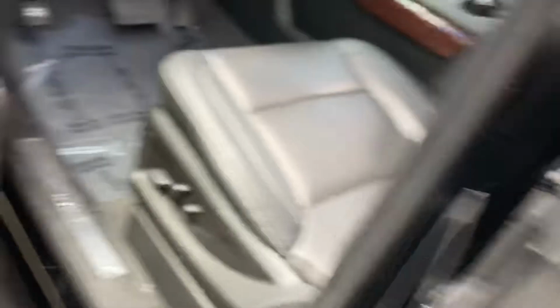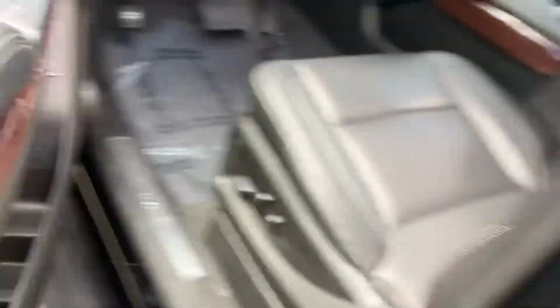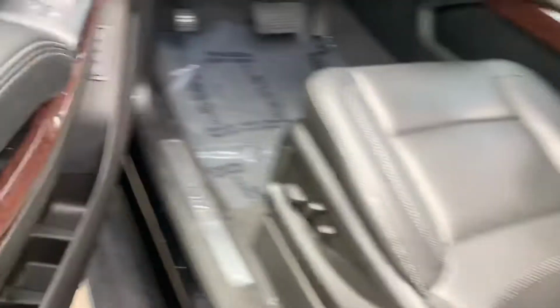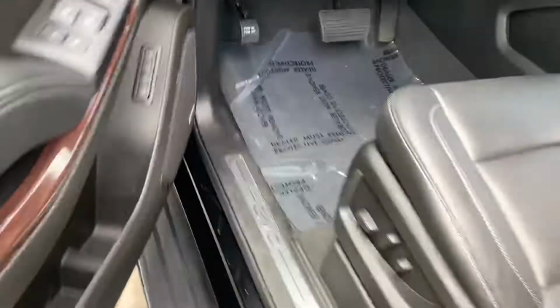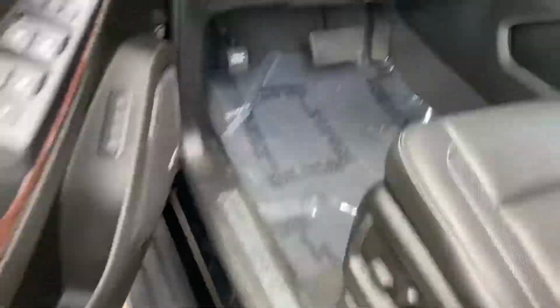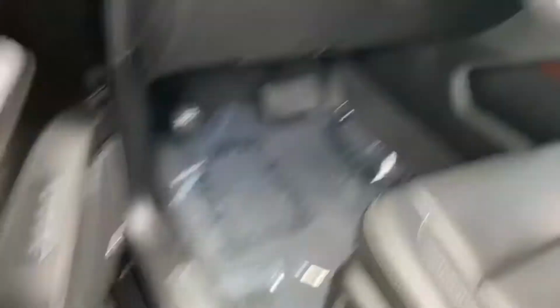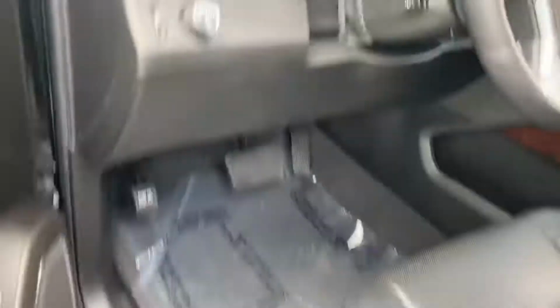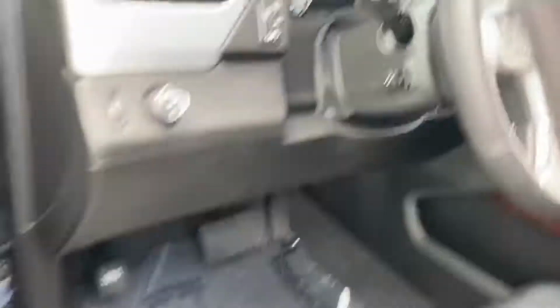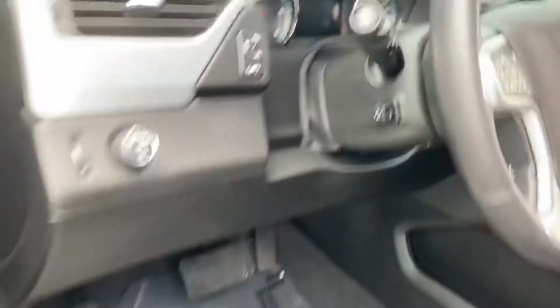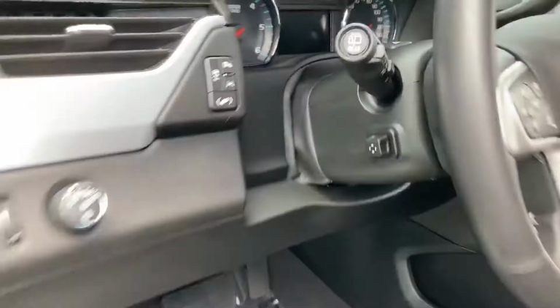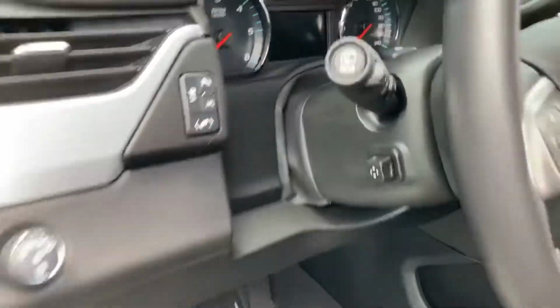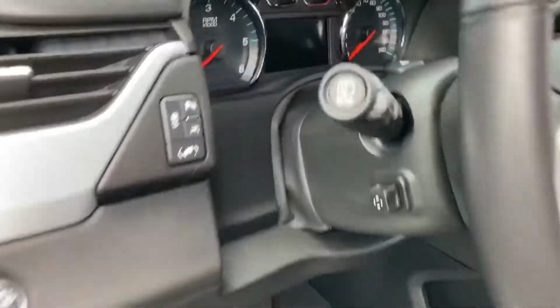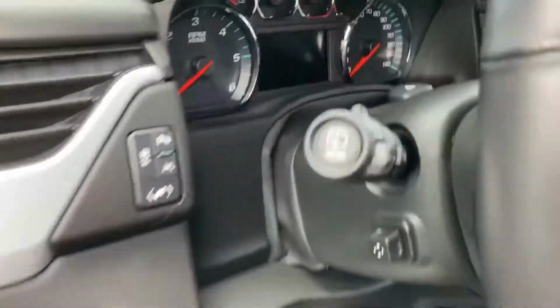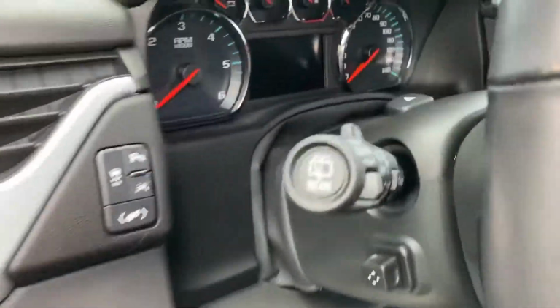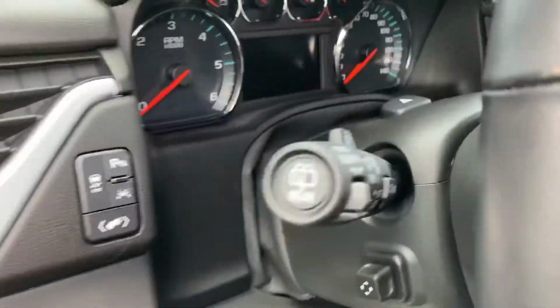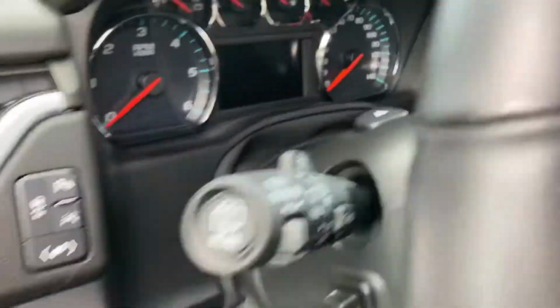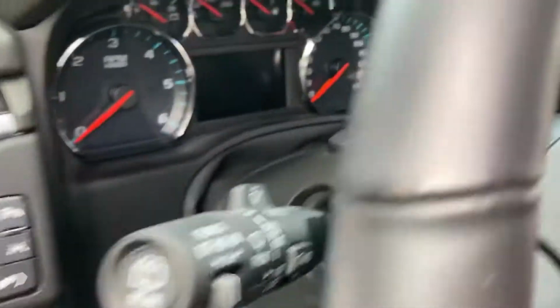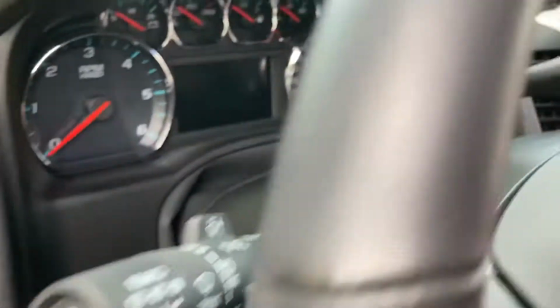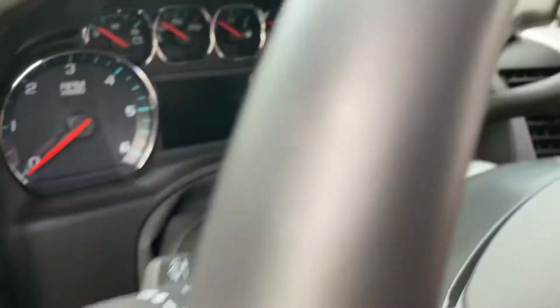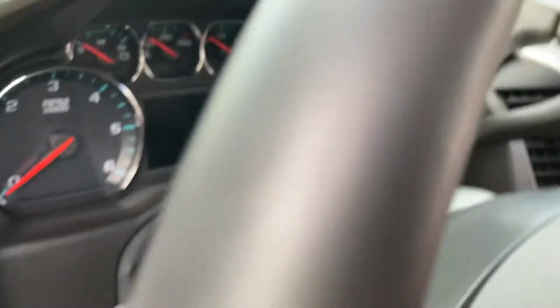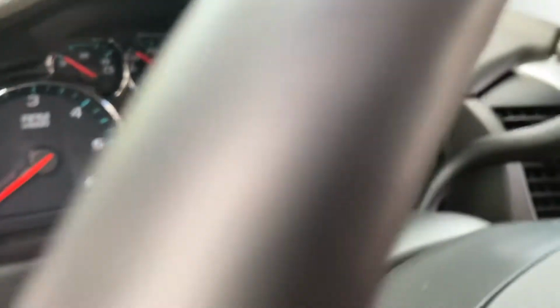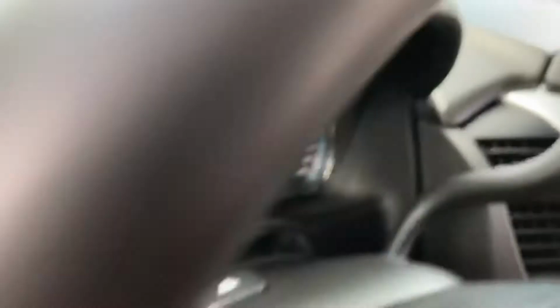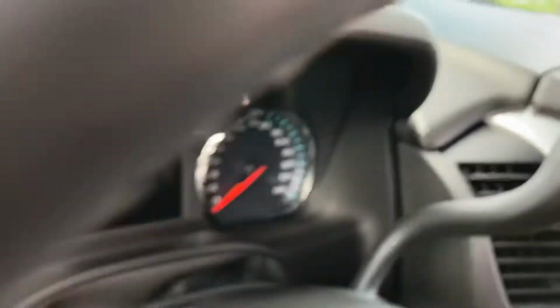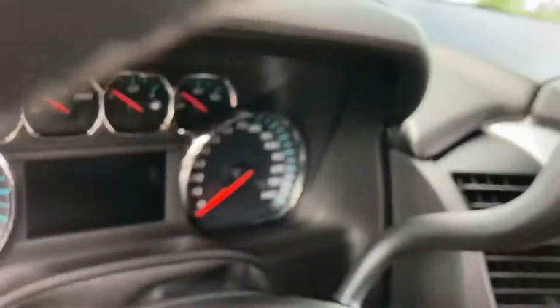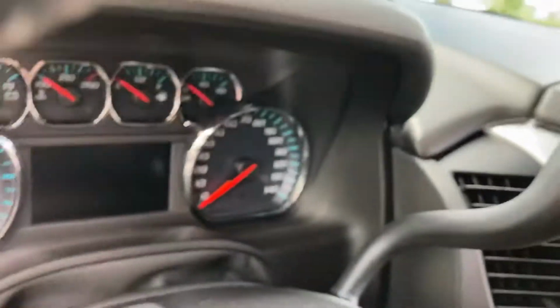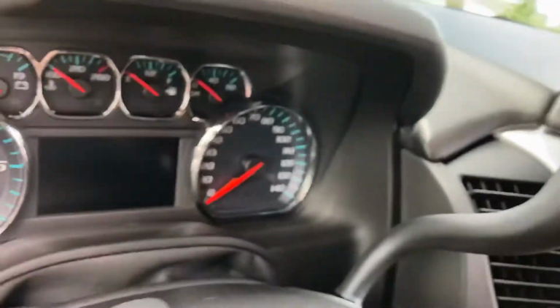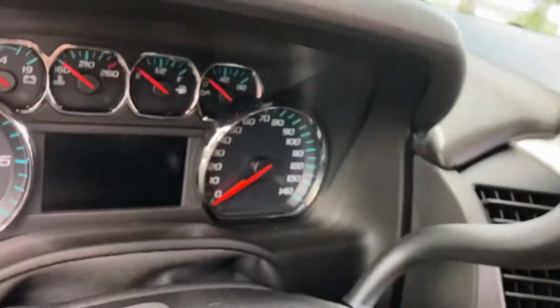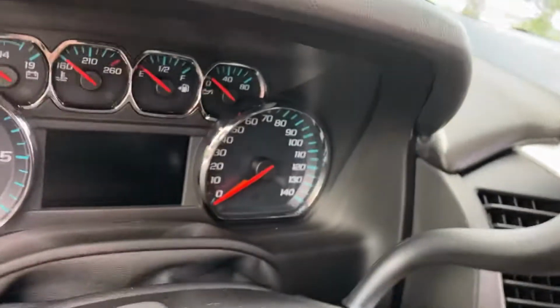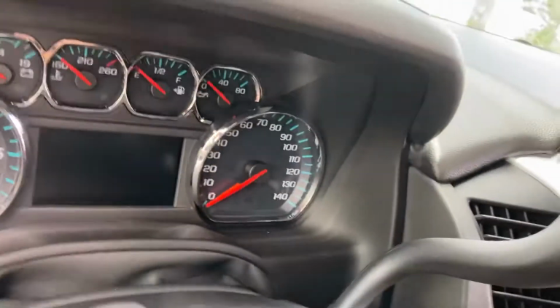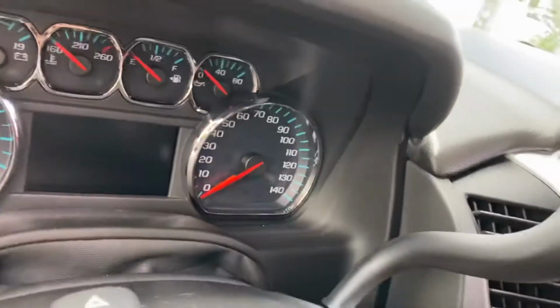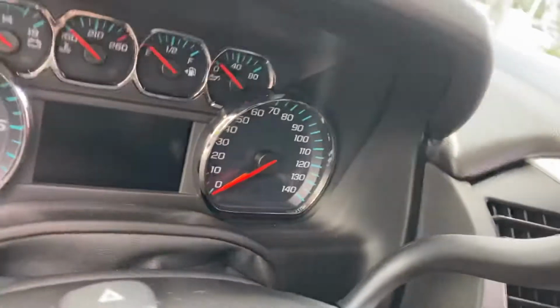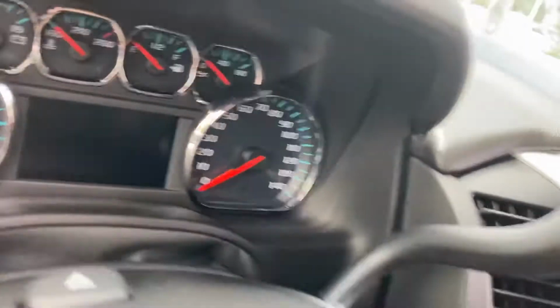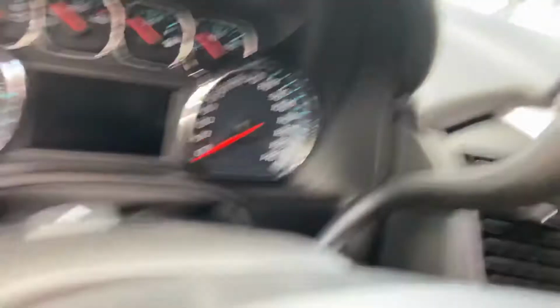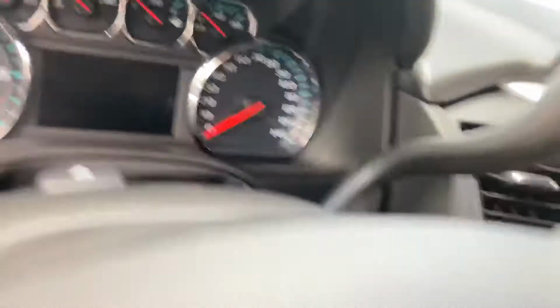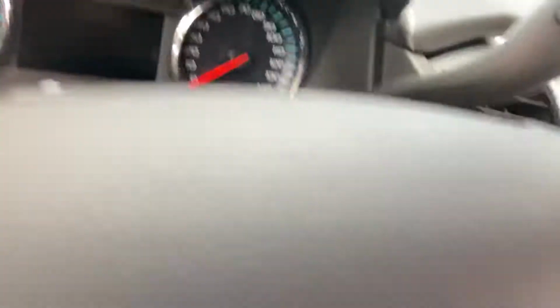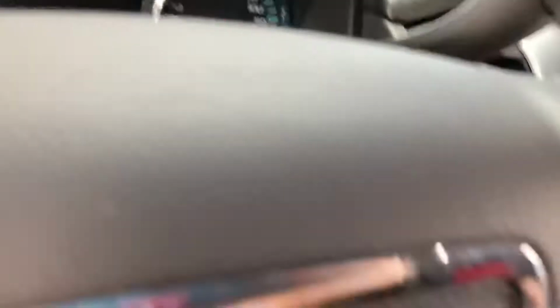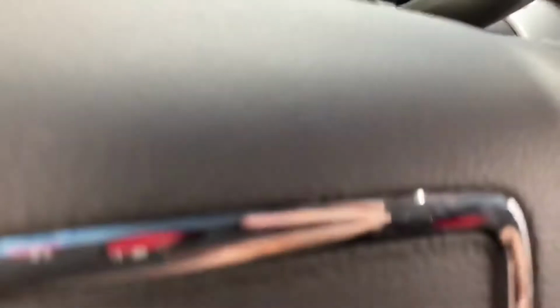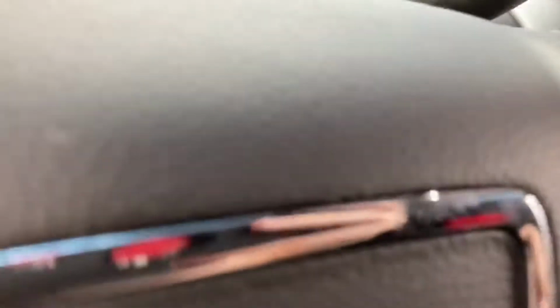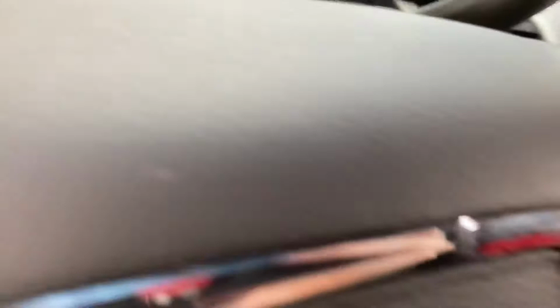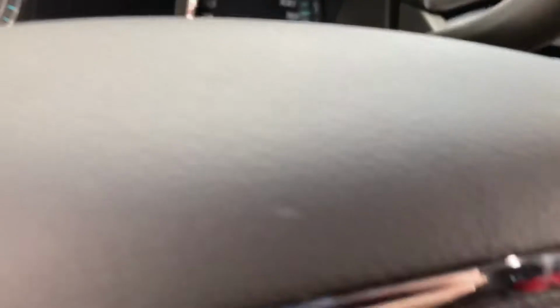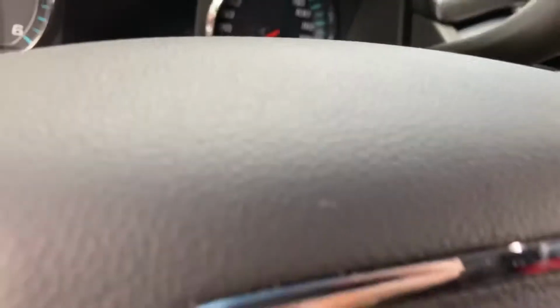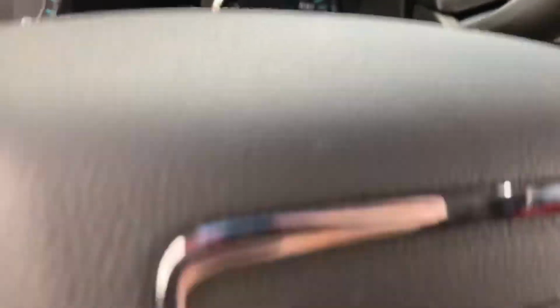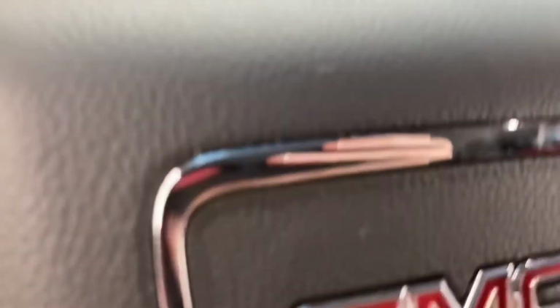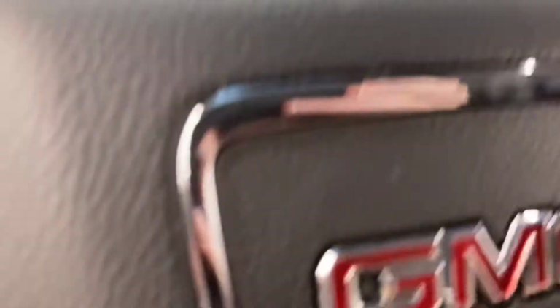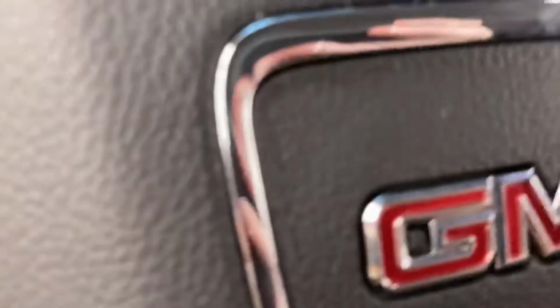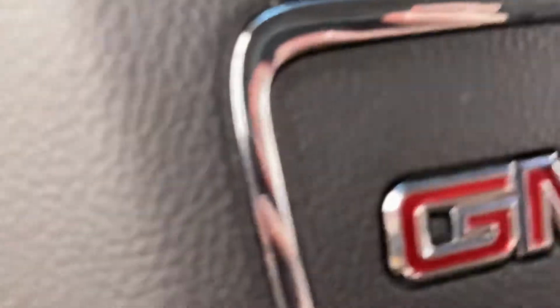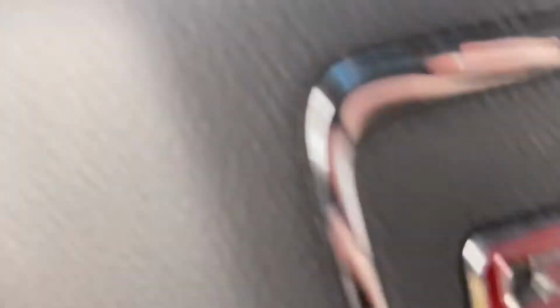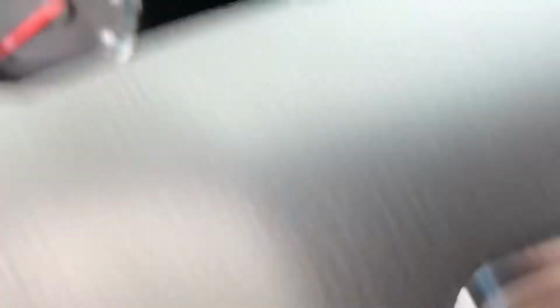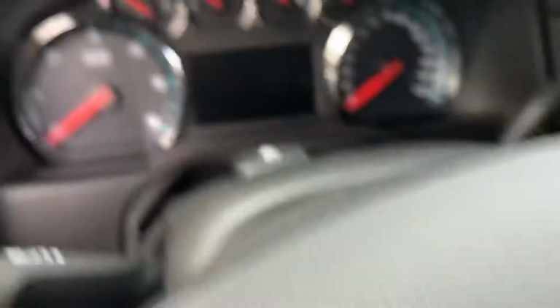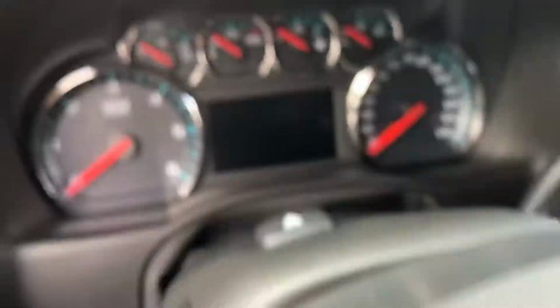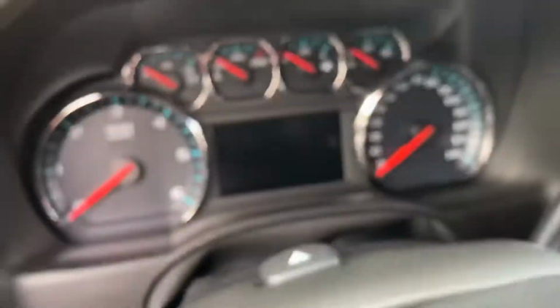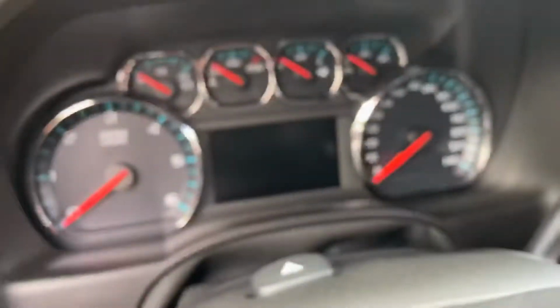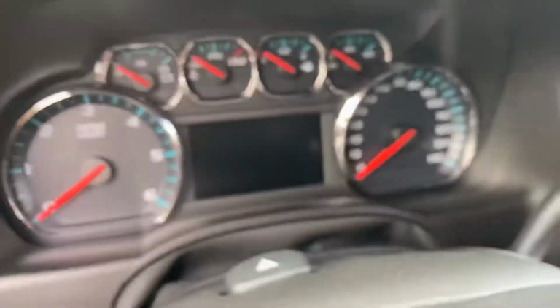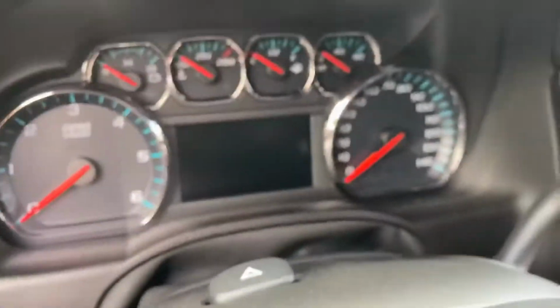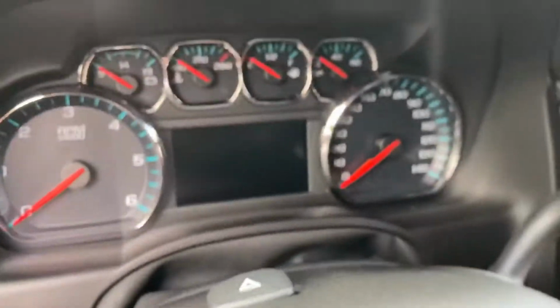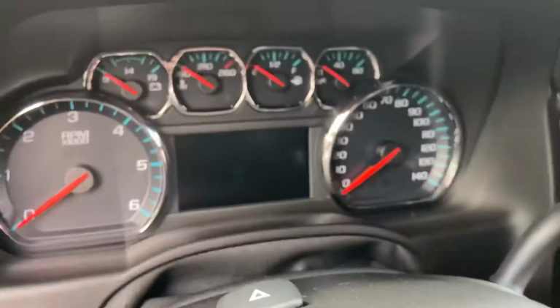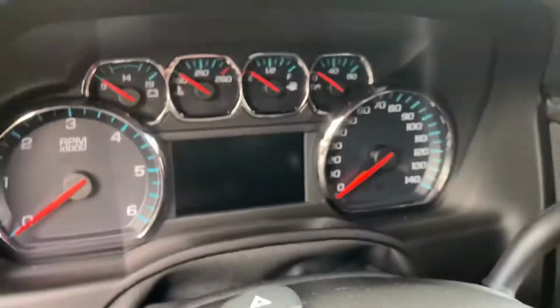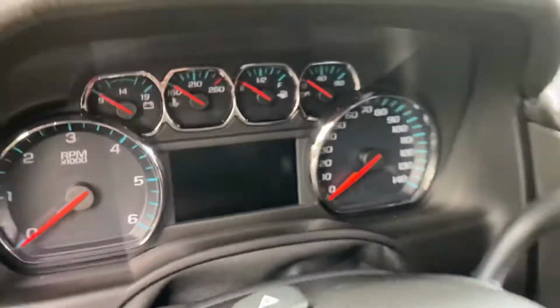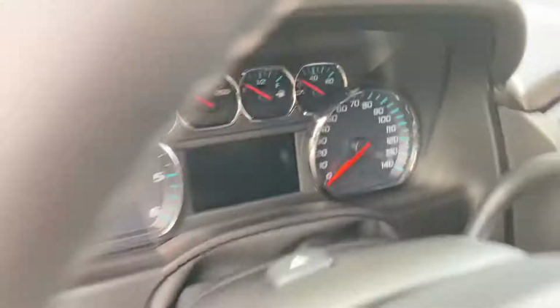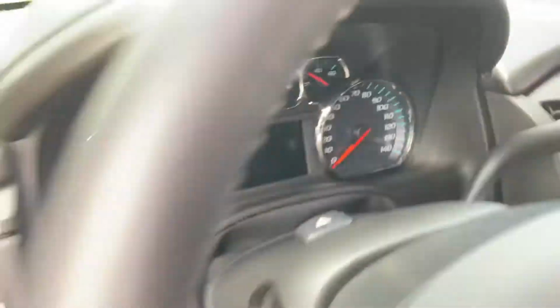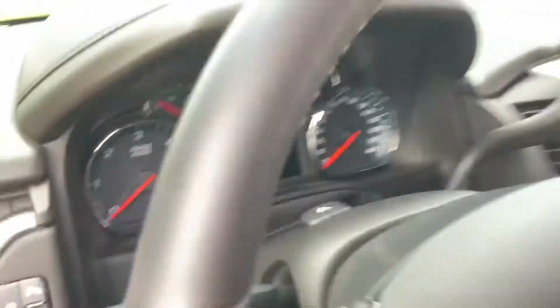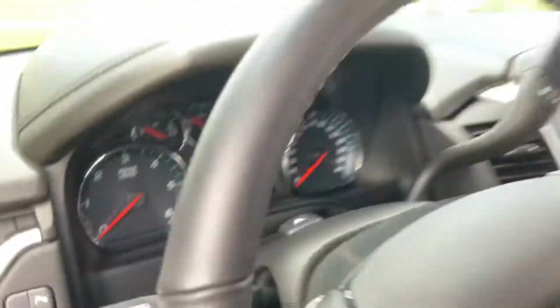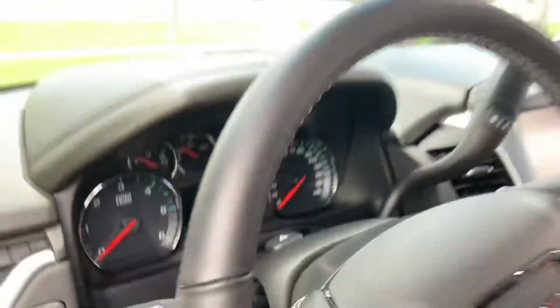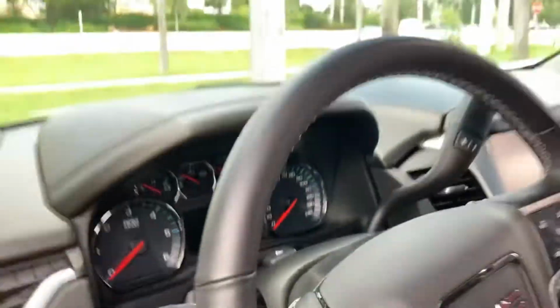Let's see how many miles this truck has. I think it has 15,181 miles.